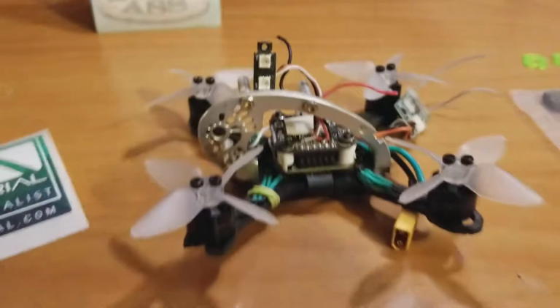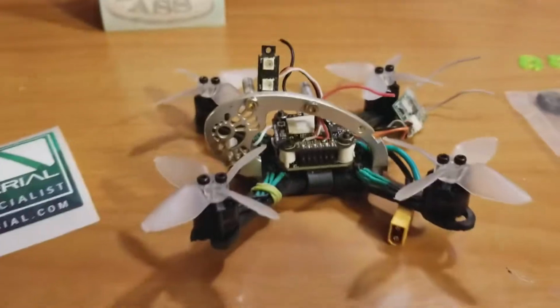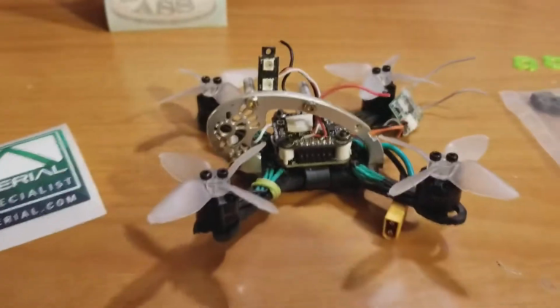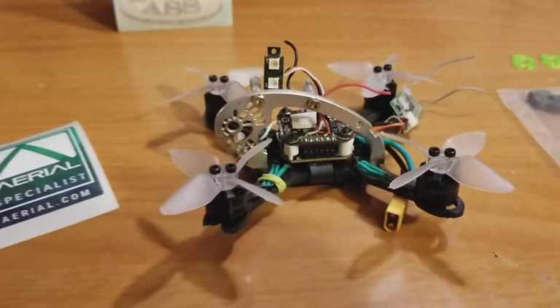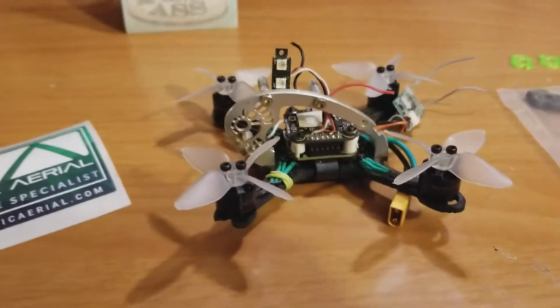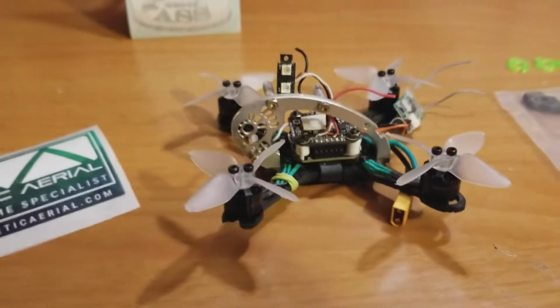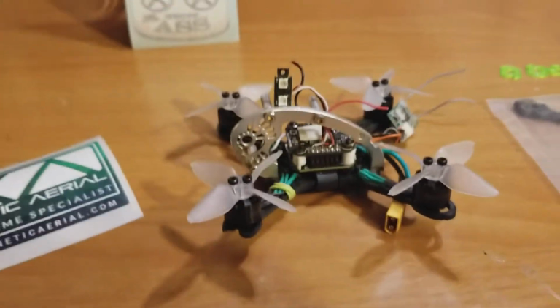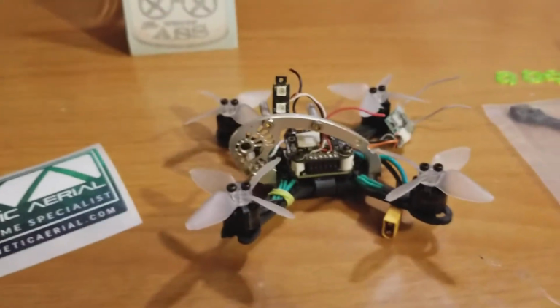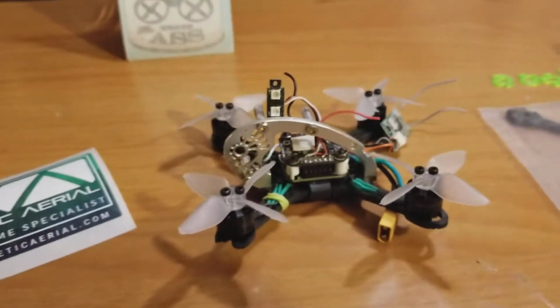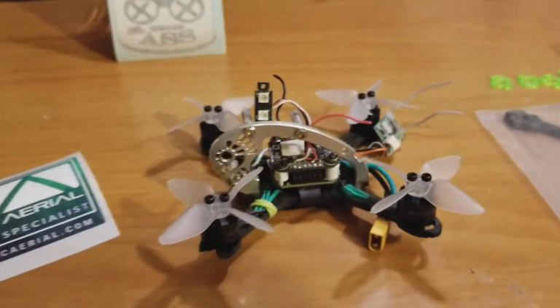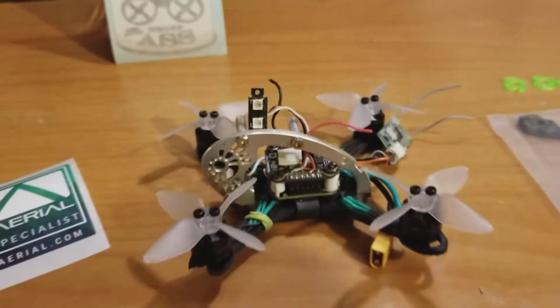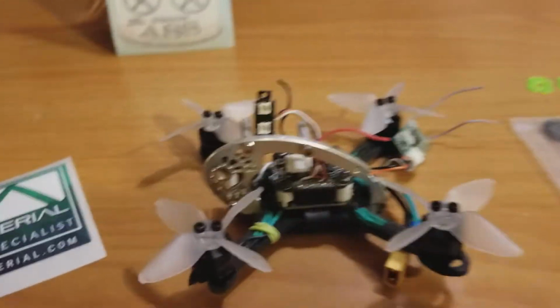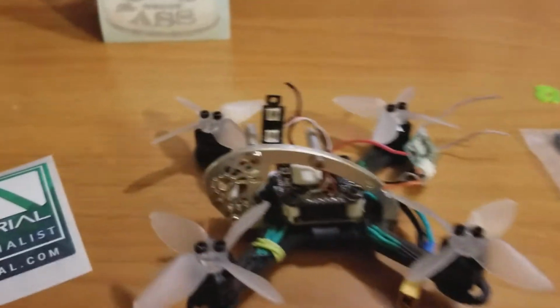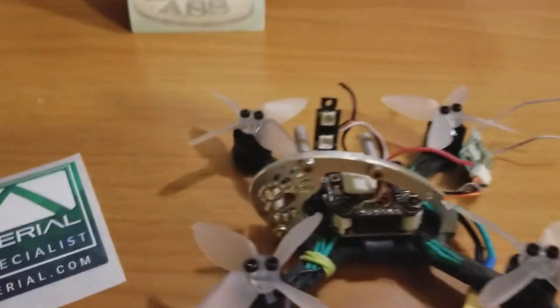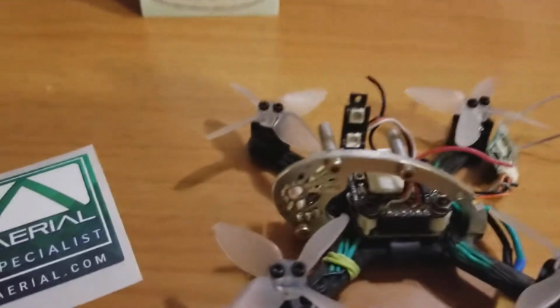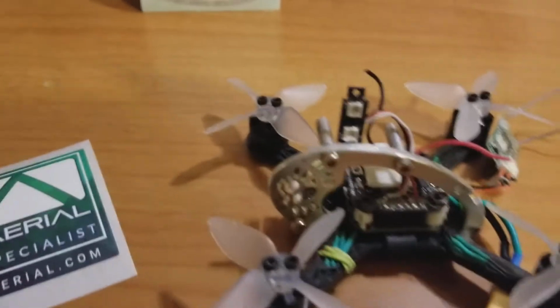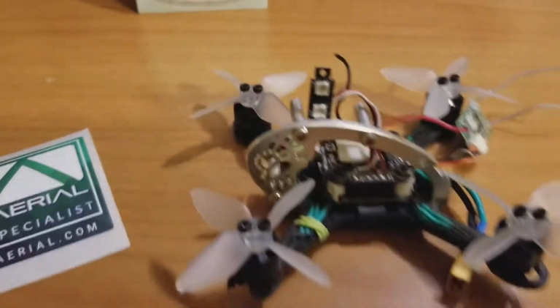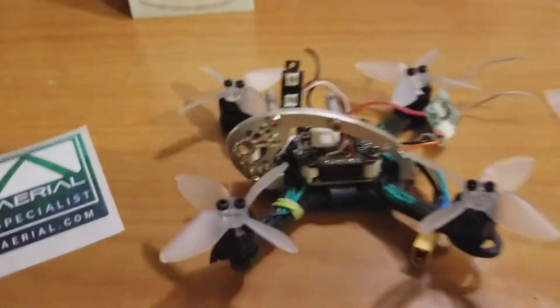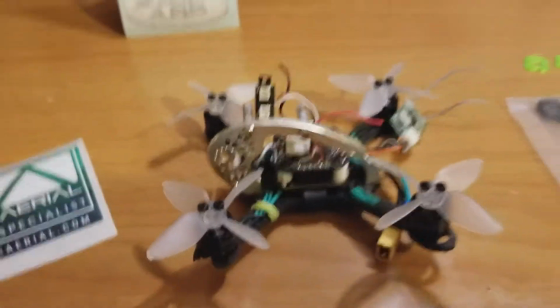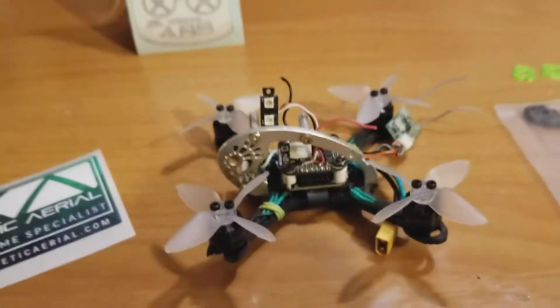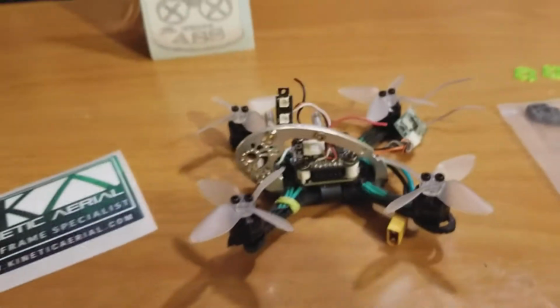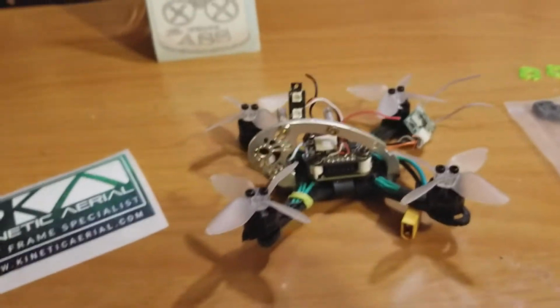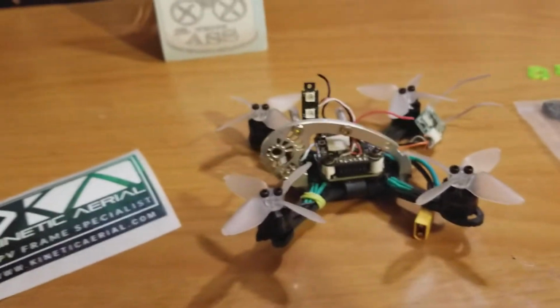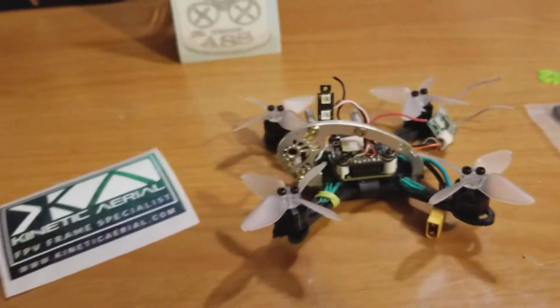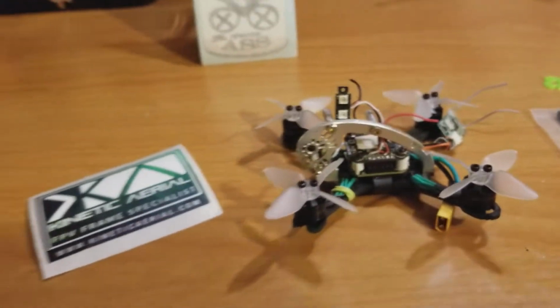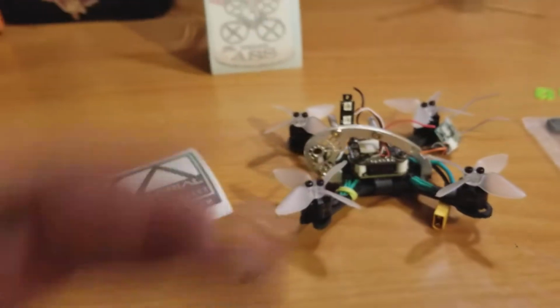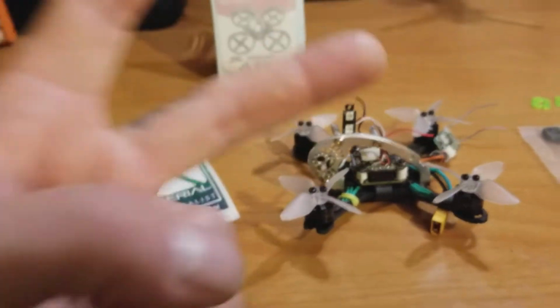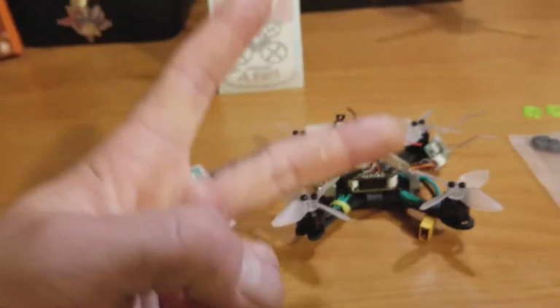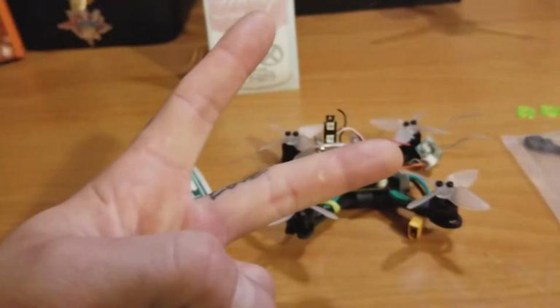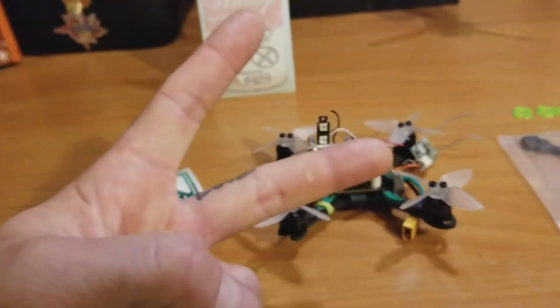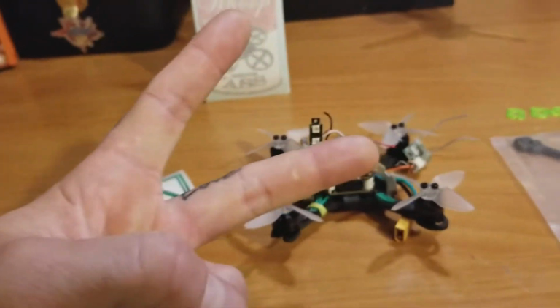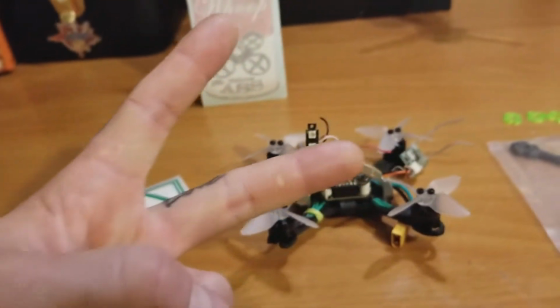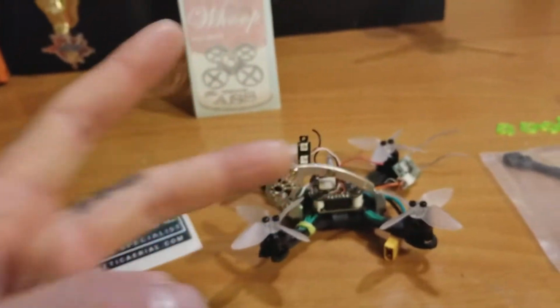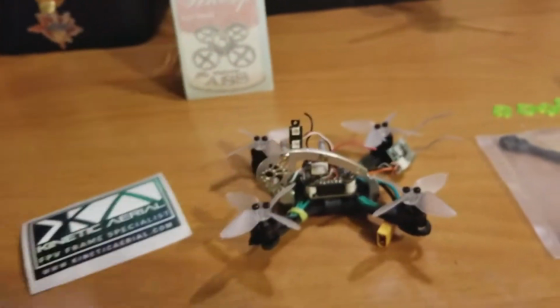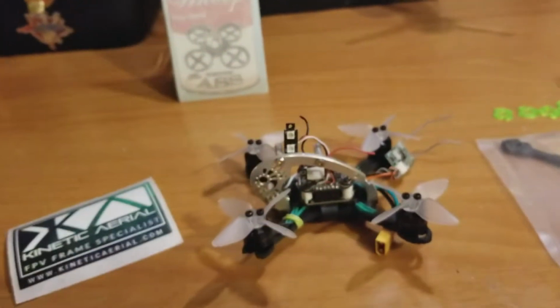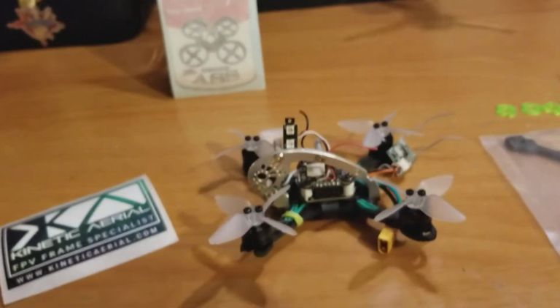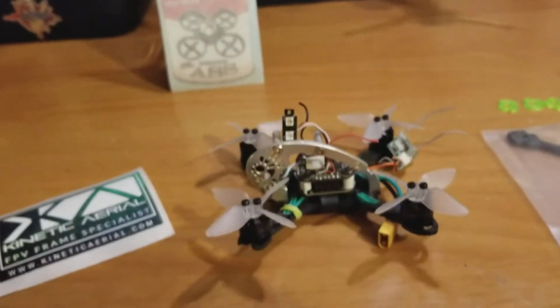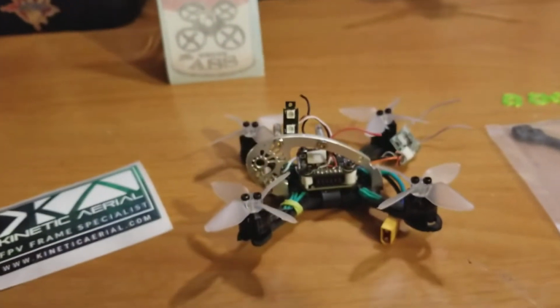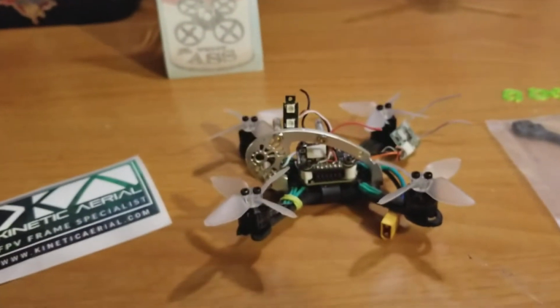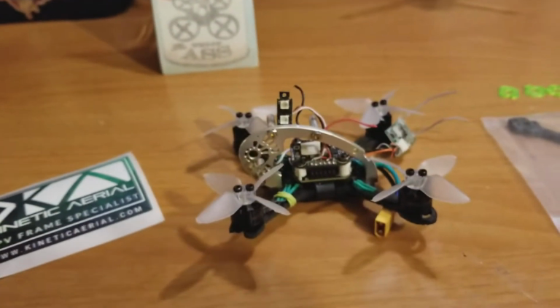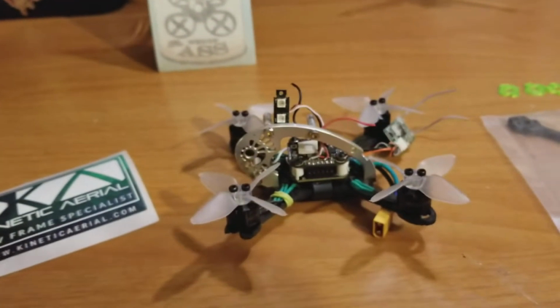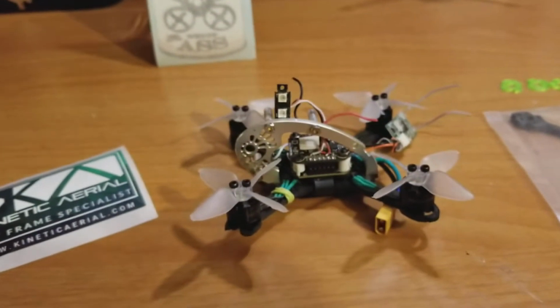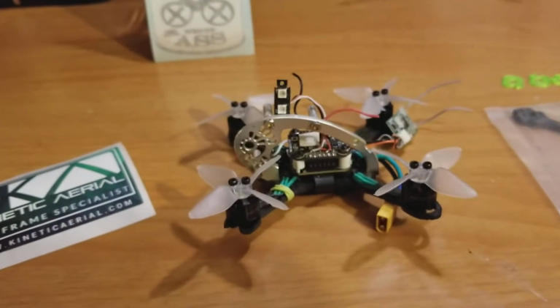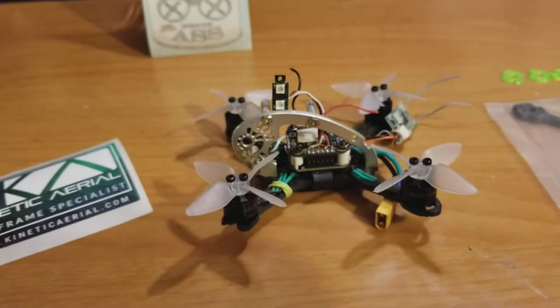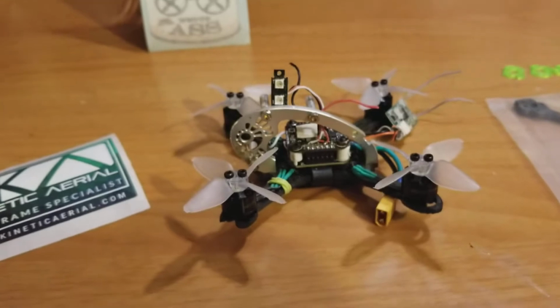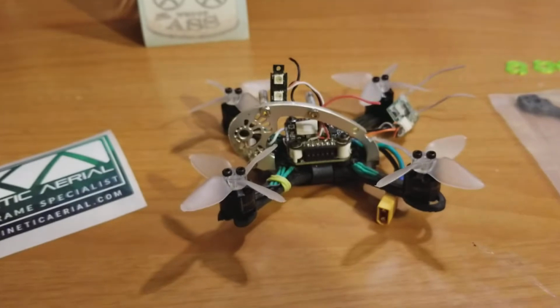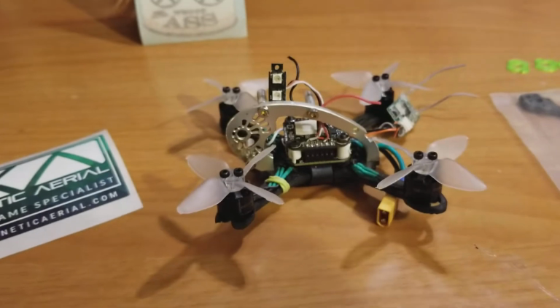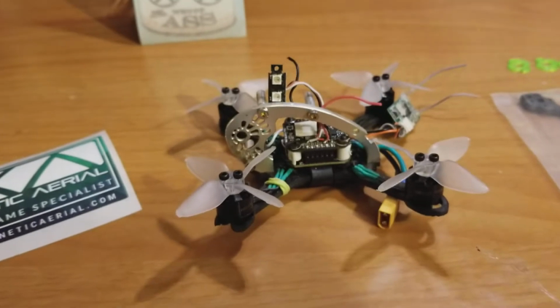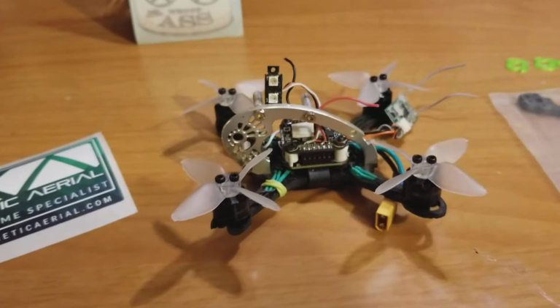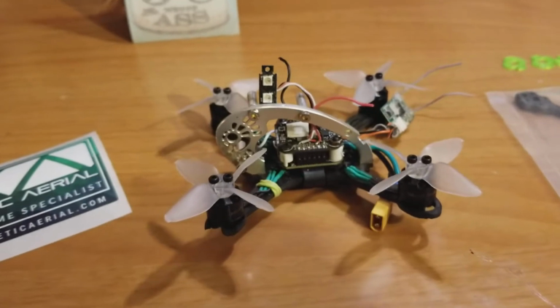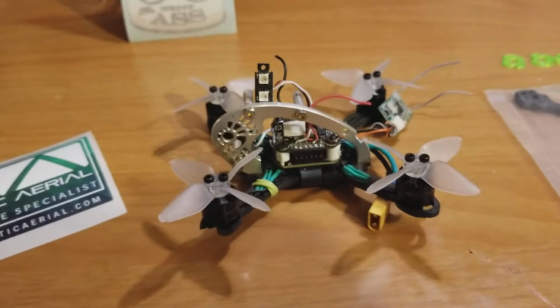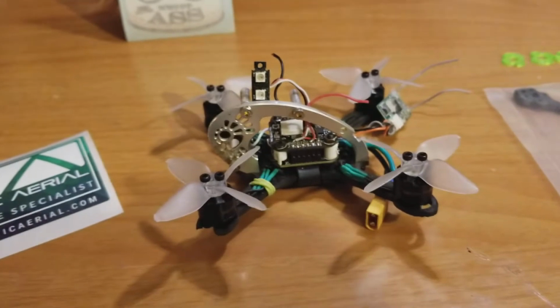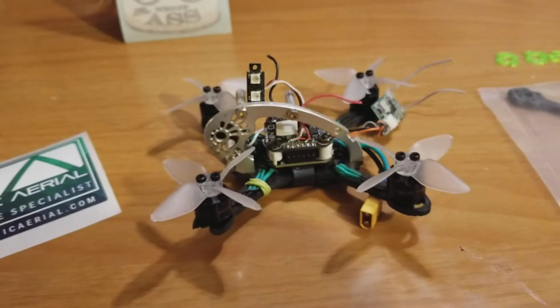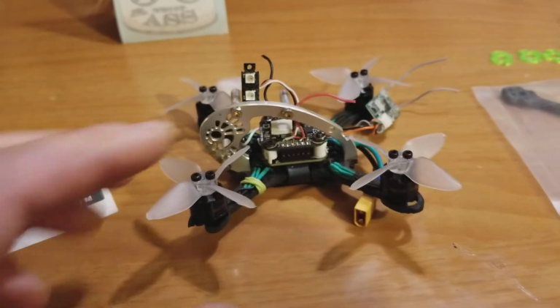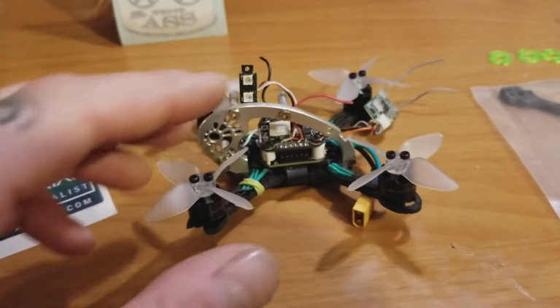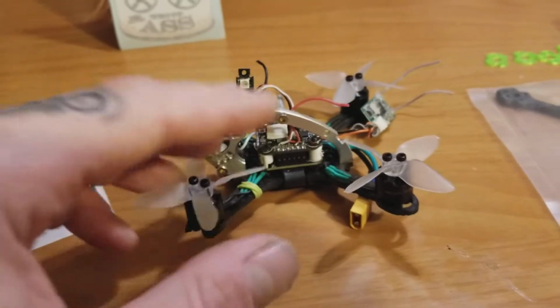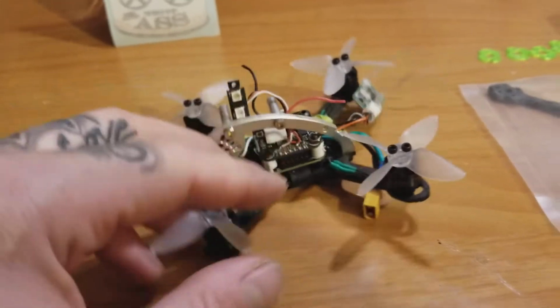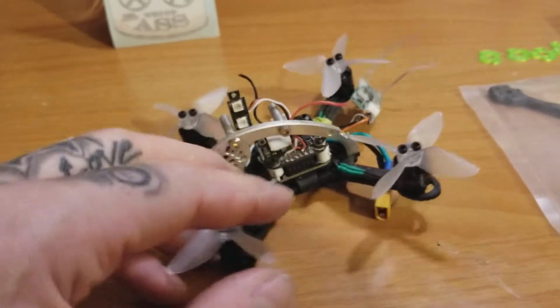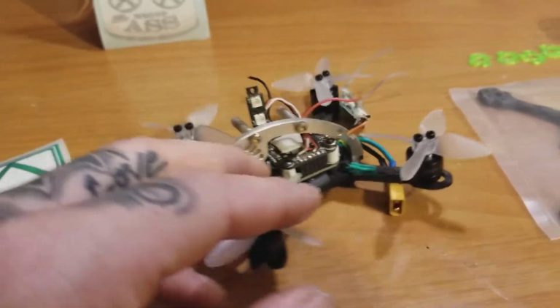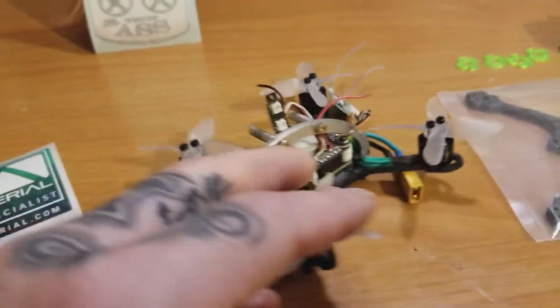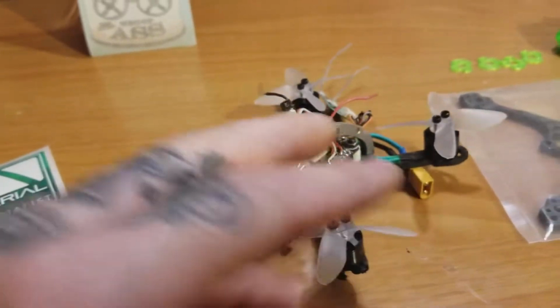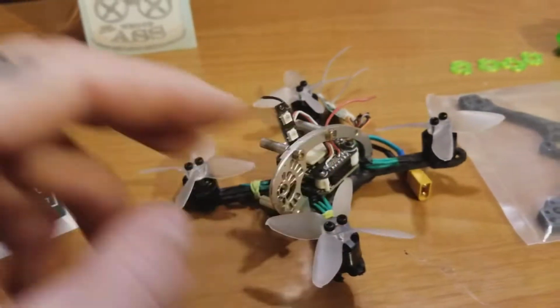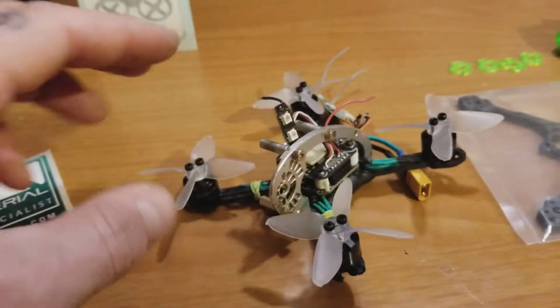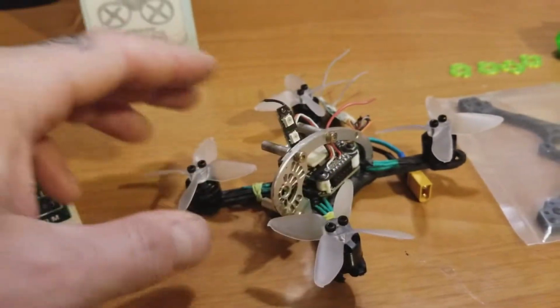What's up everybody? Welcome back to Explicit FPV. Chris here. Let me show you guys a little project I'm working on.